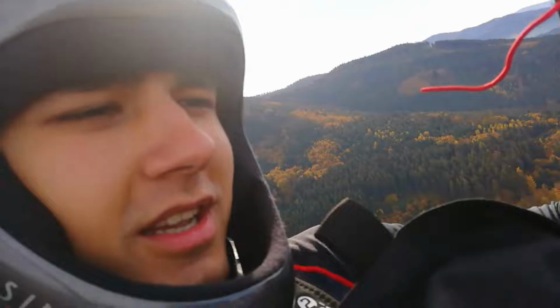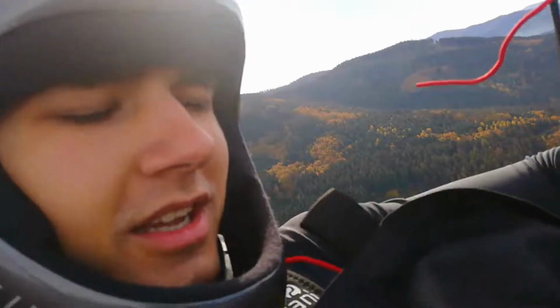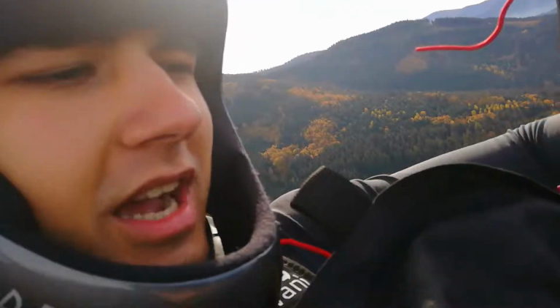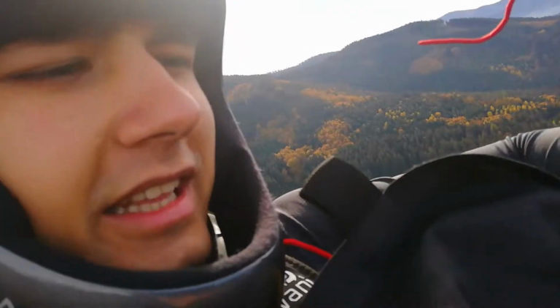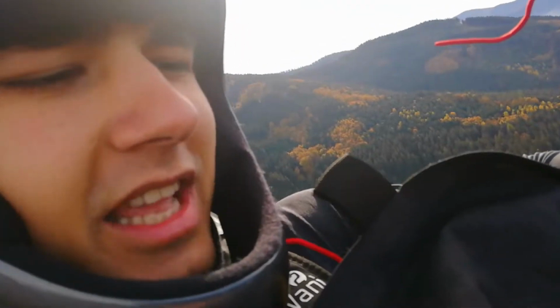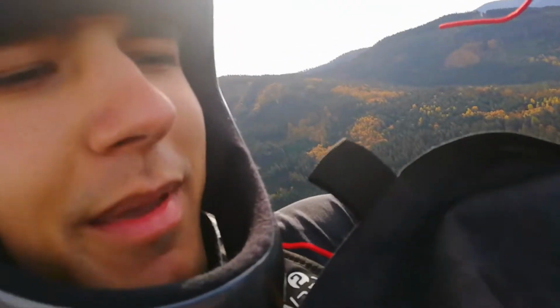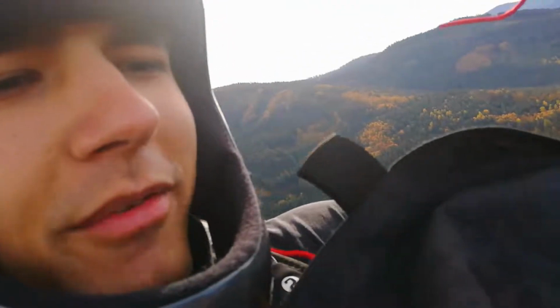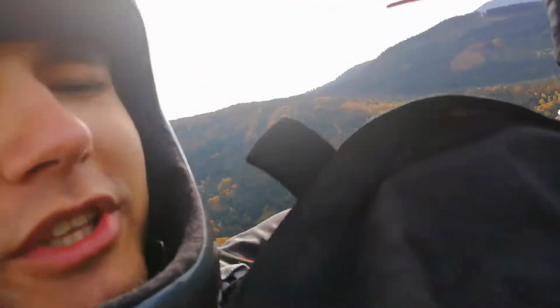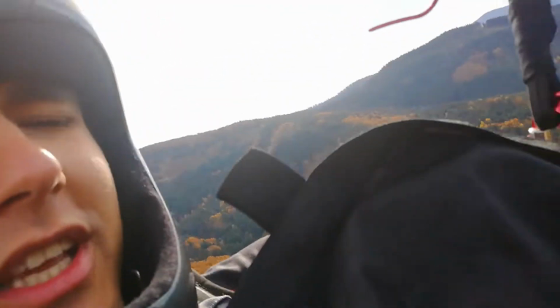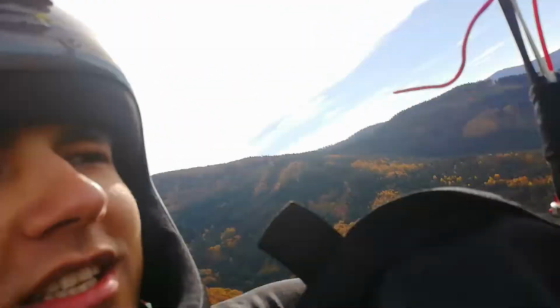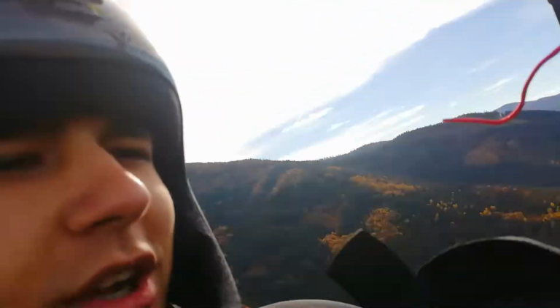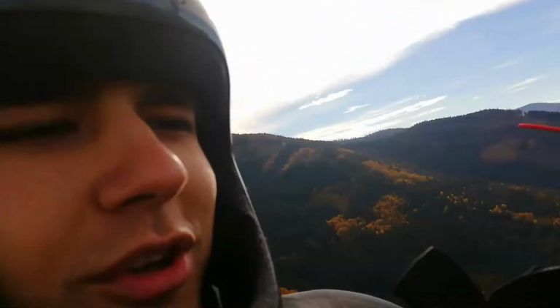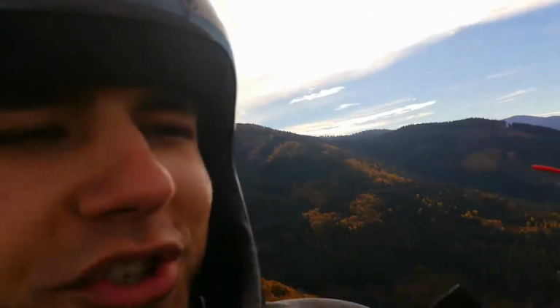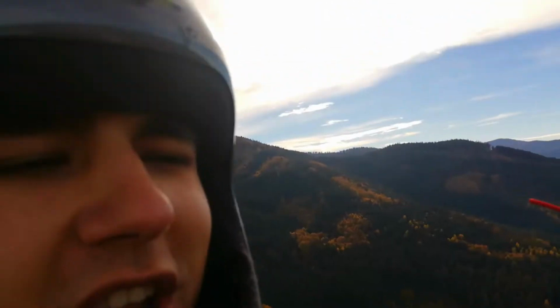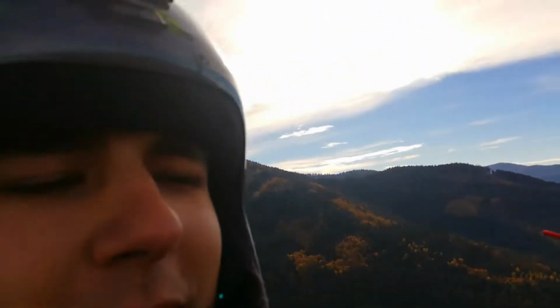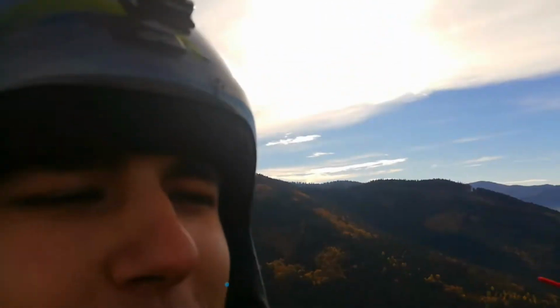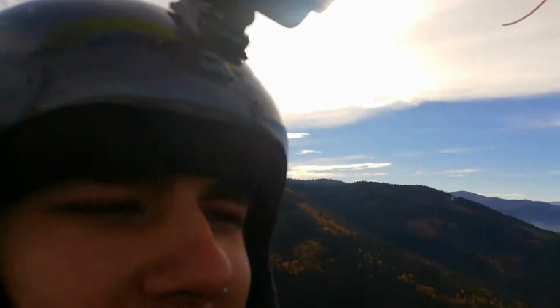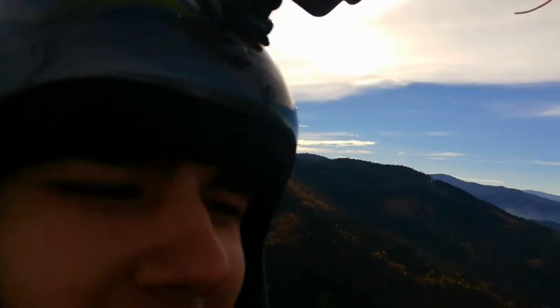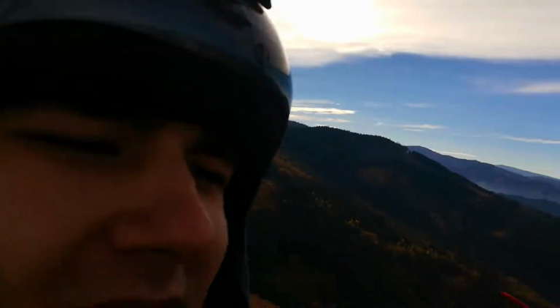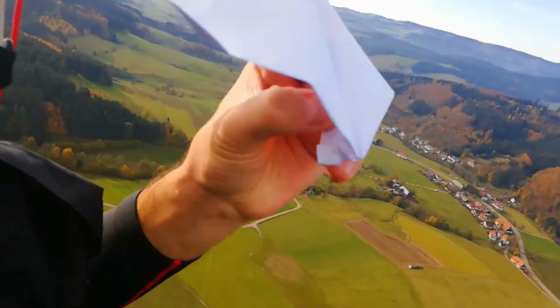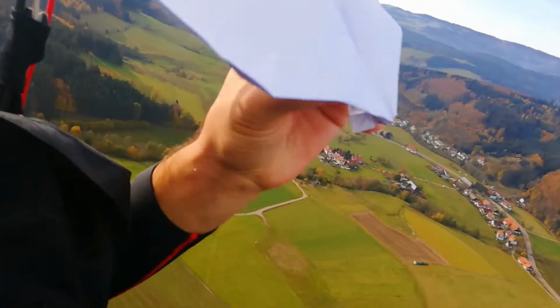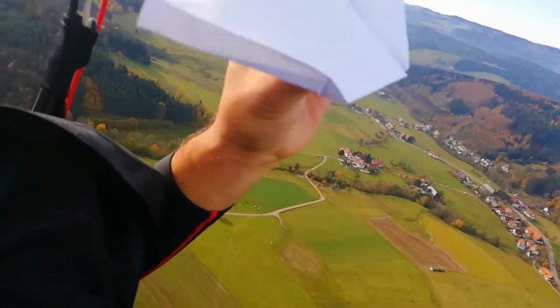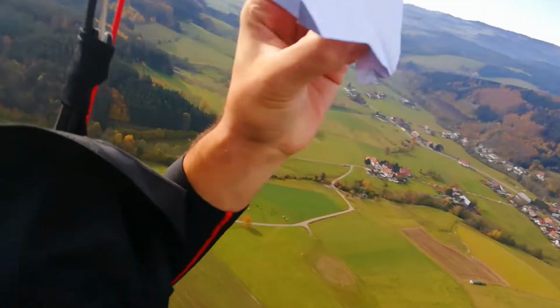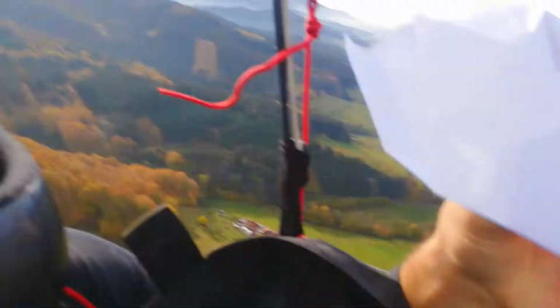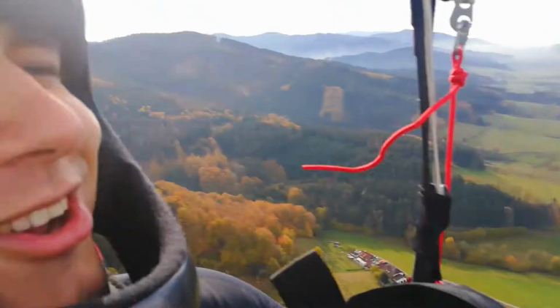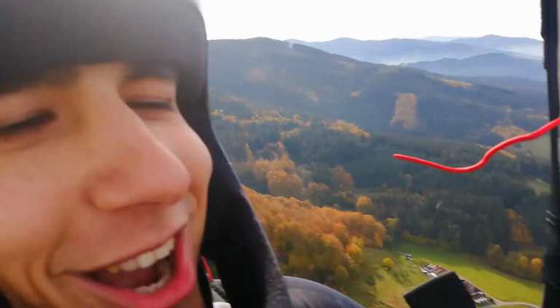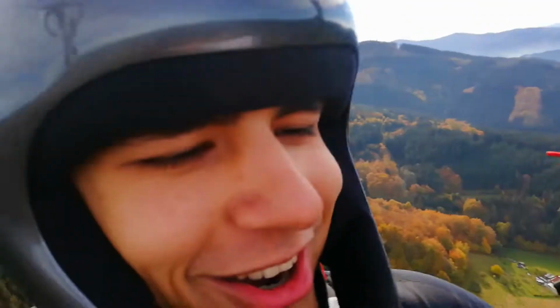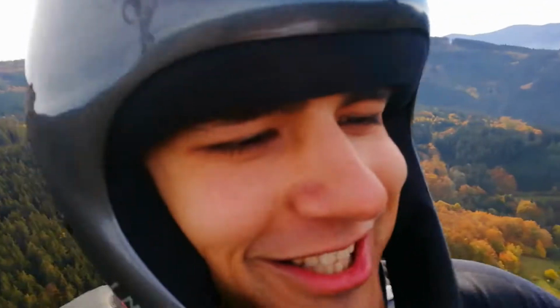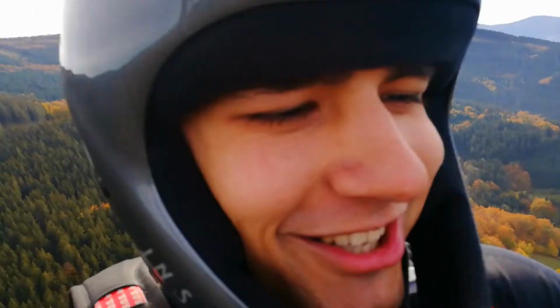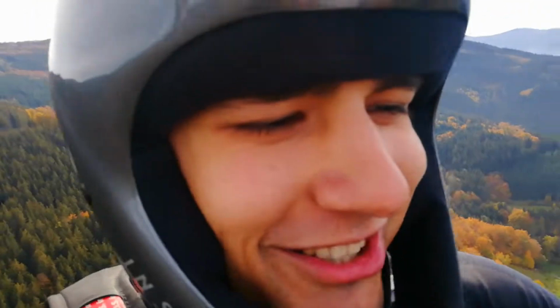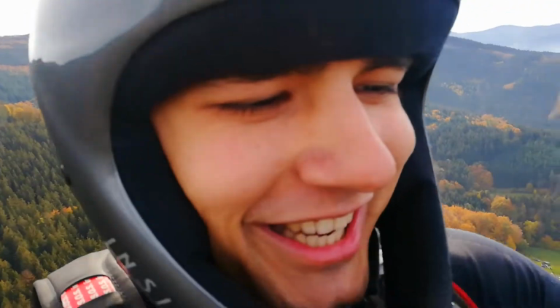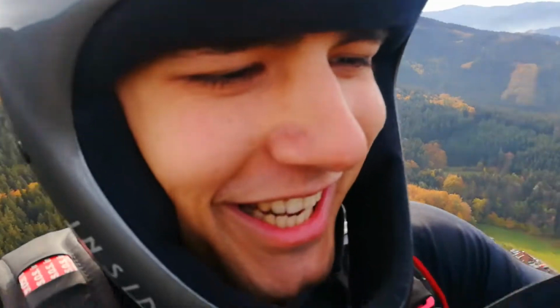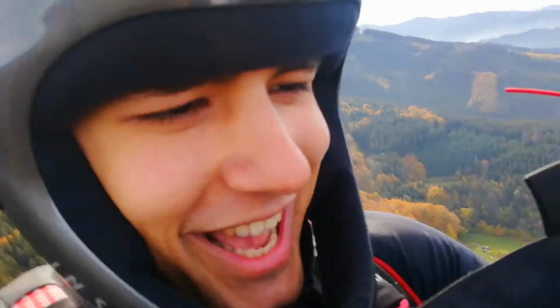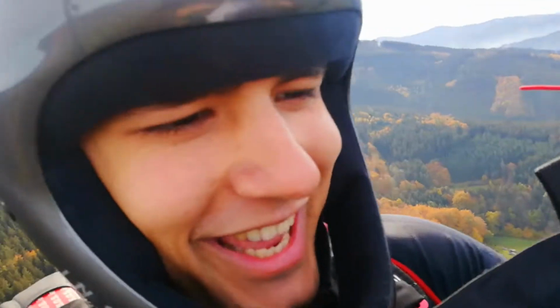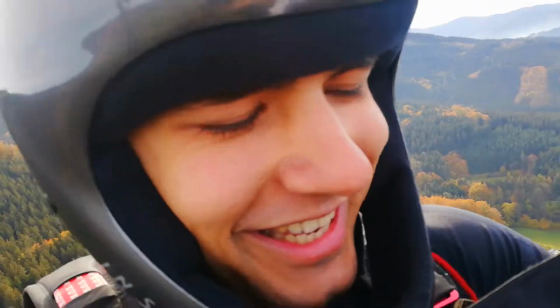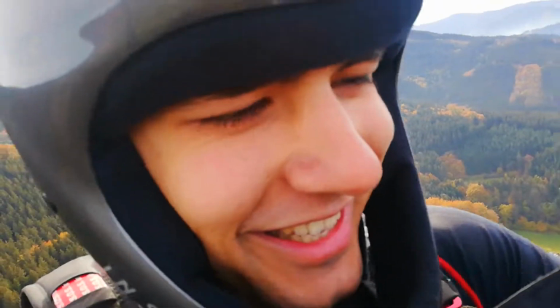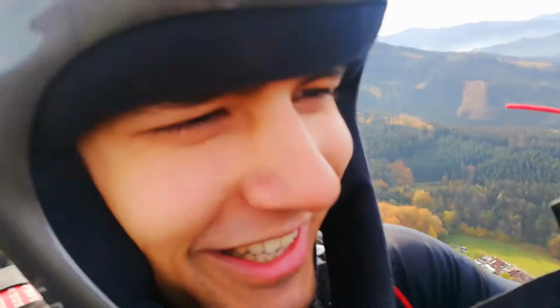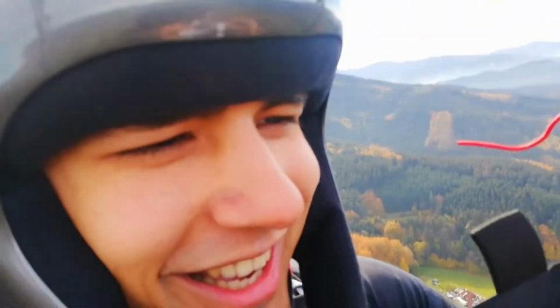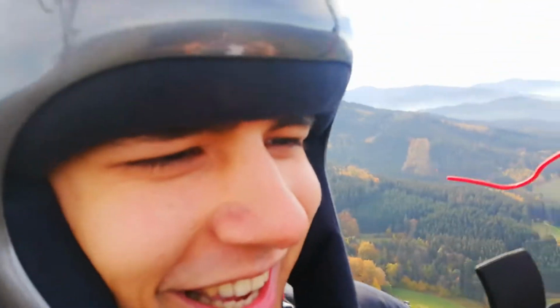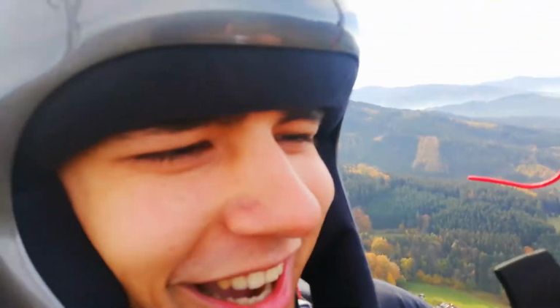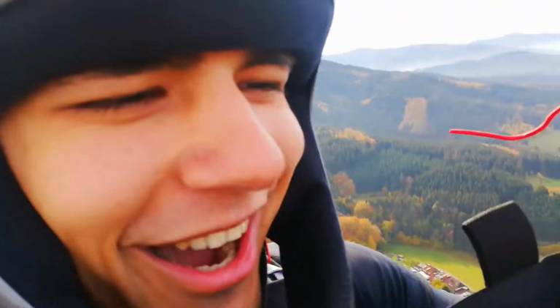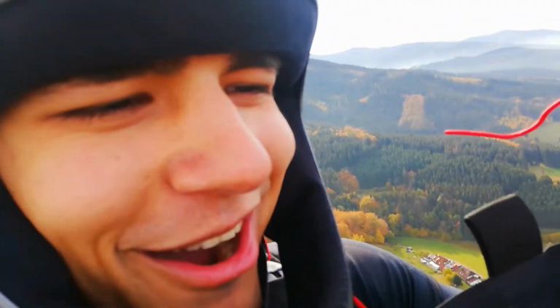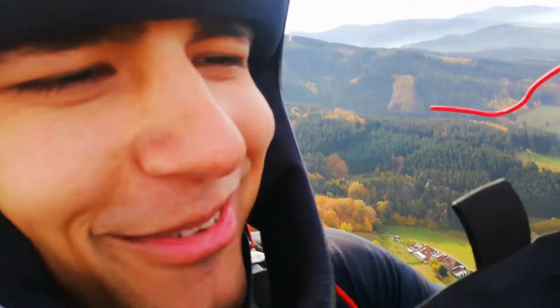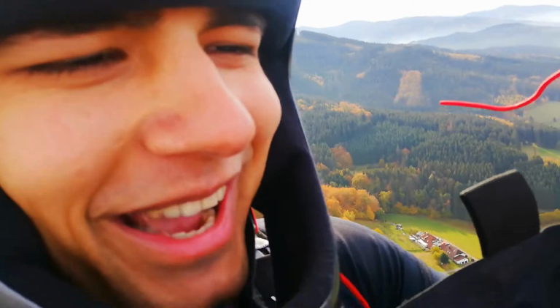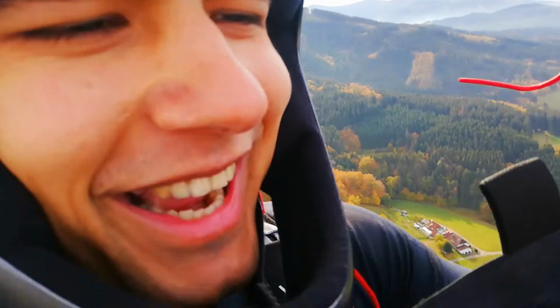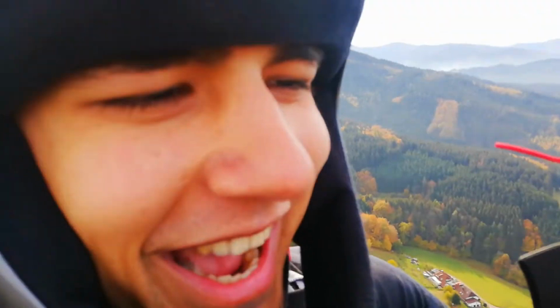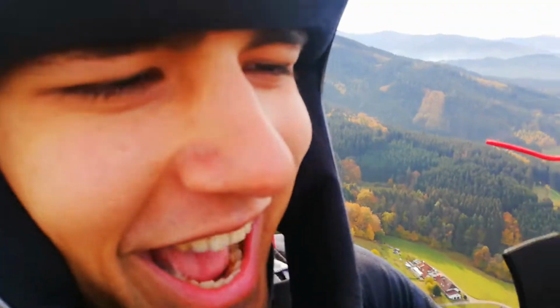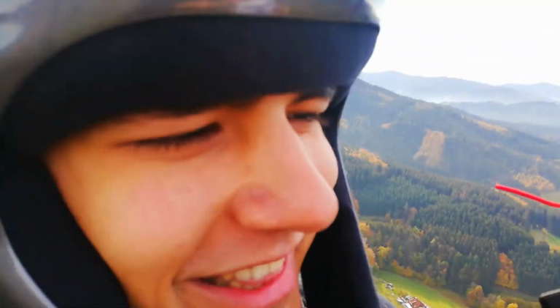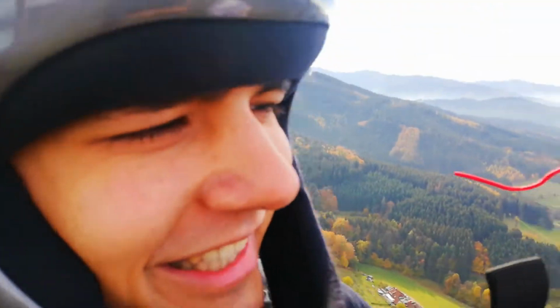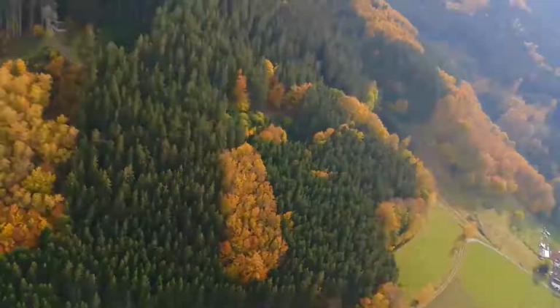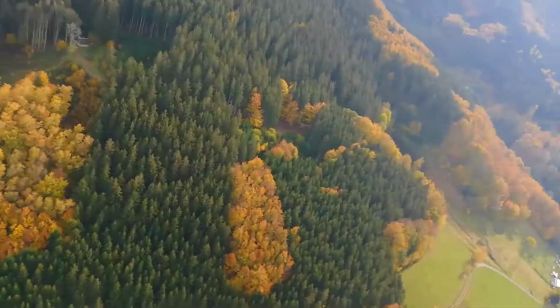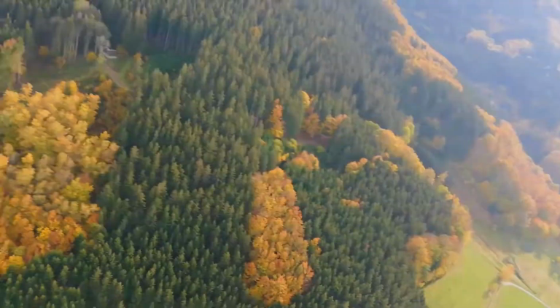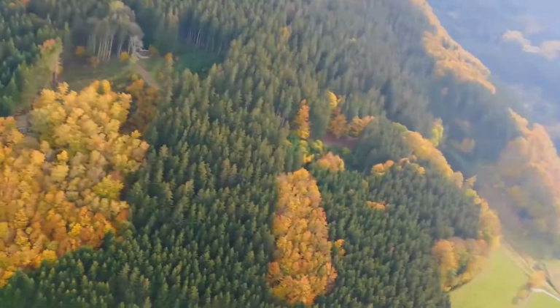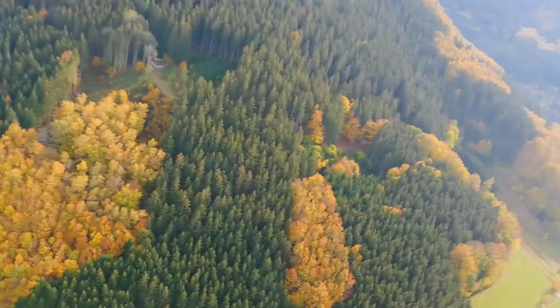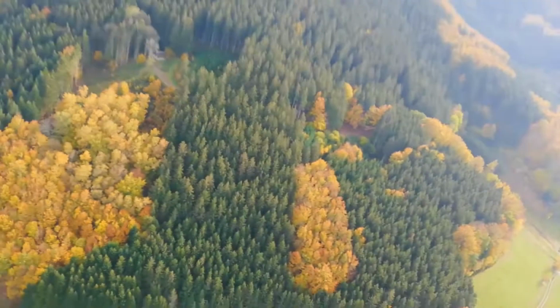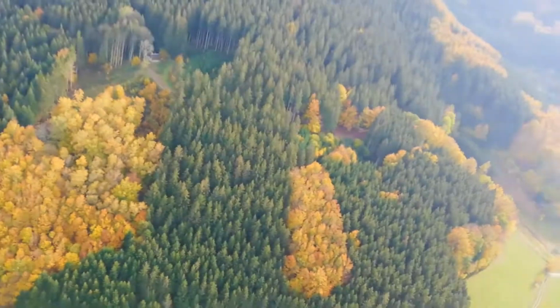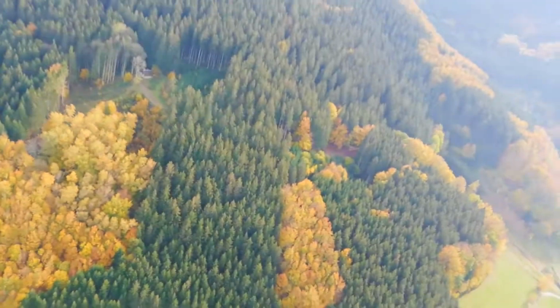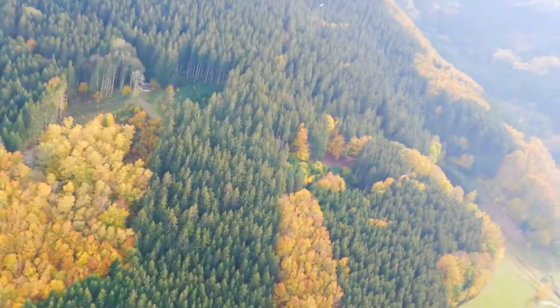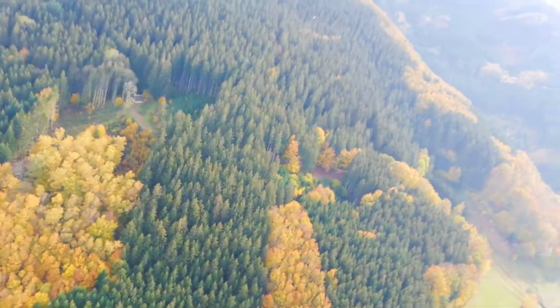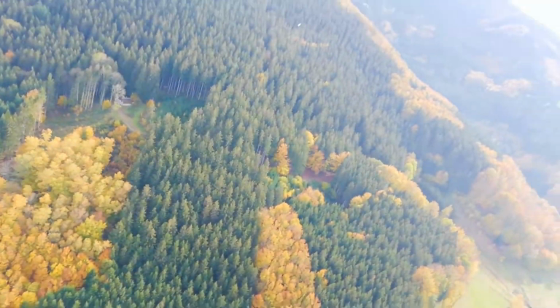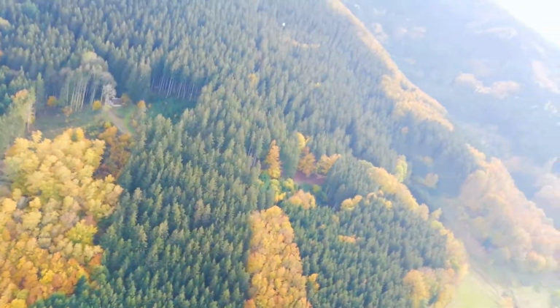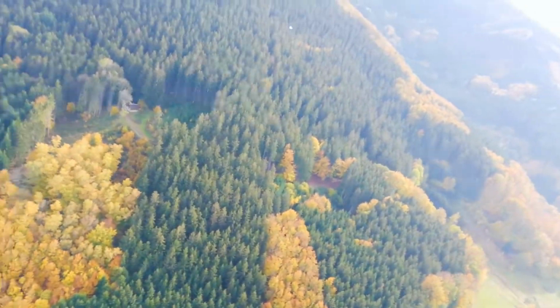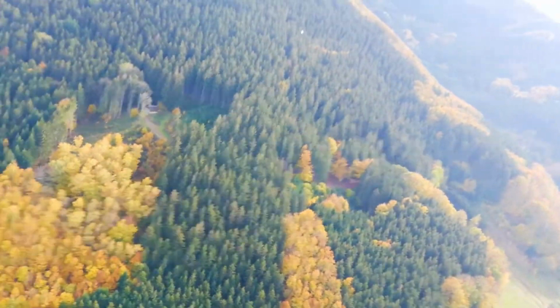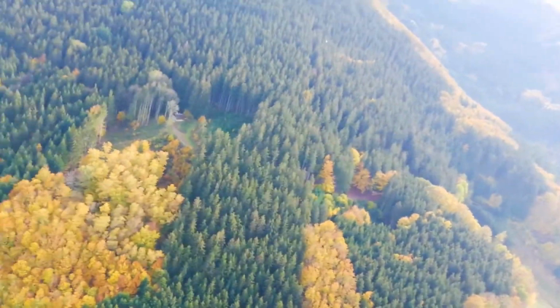God damn, everything is out of shape. Look how it took a light — oh my god, wow, that one really flies!